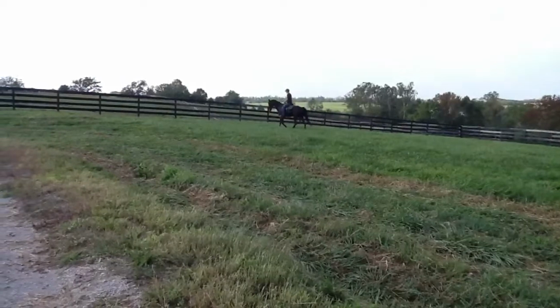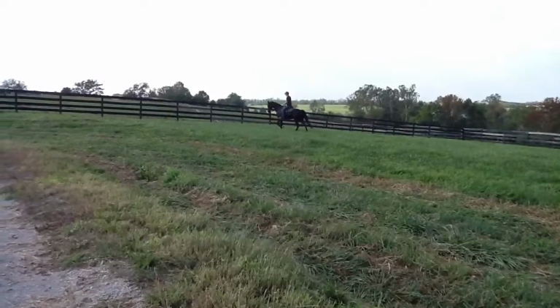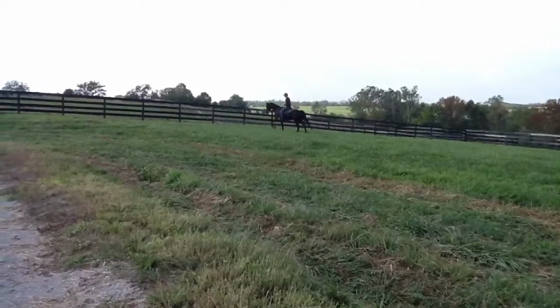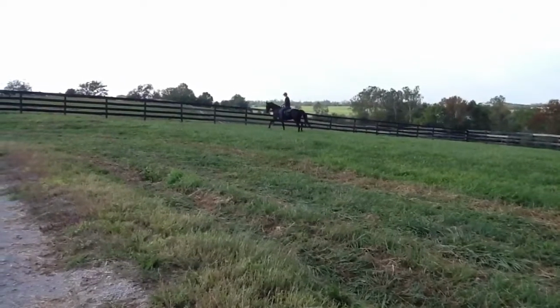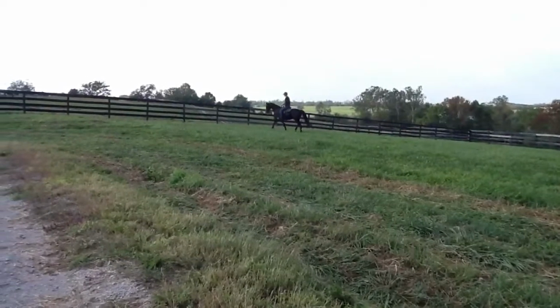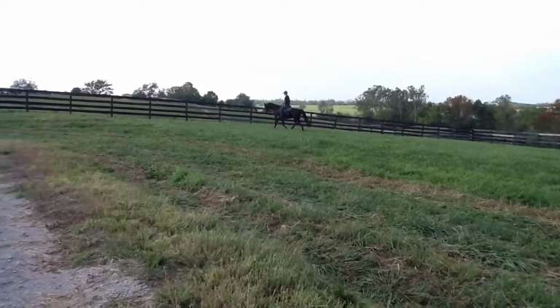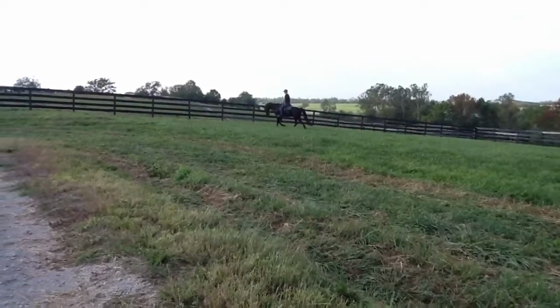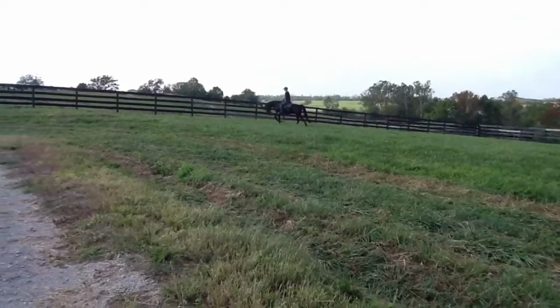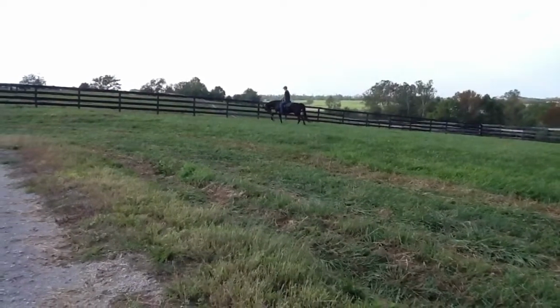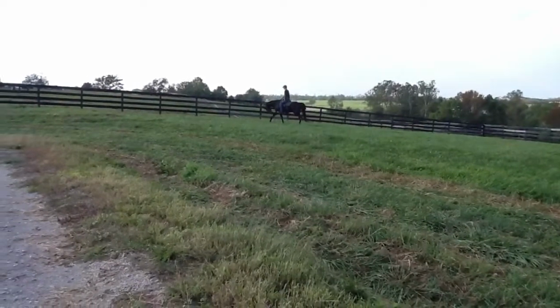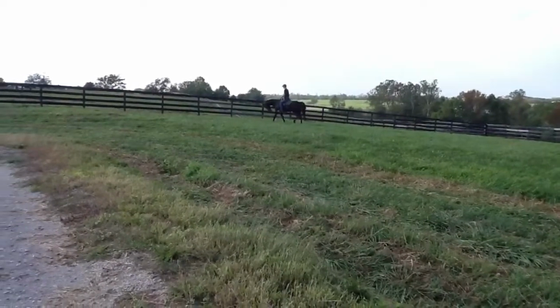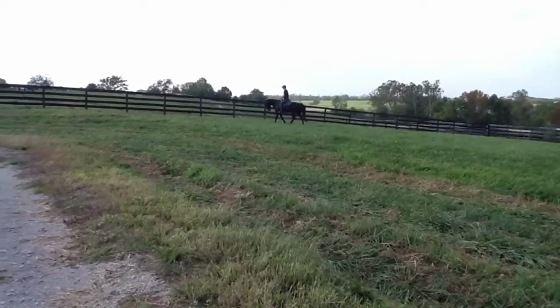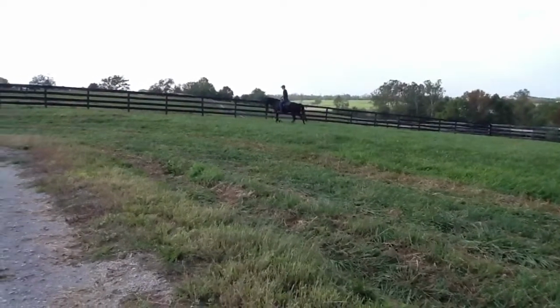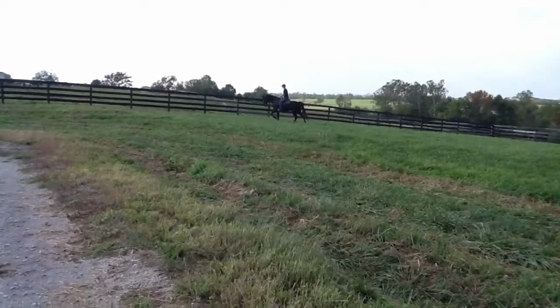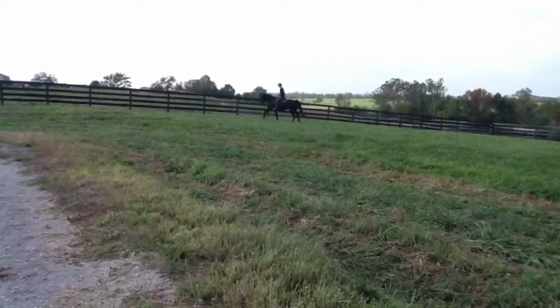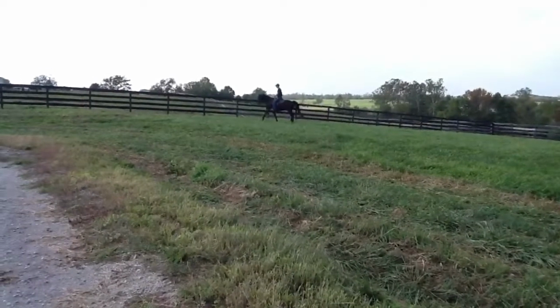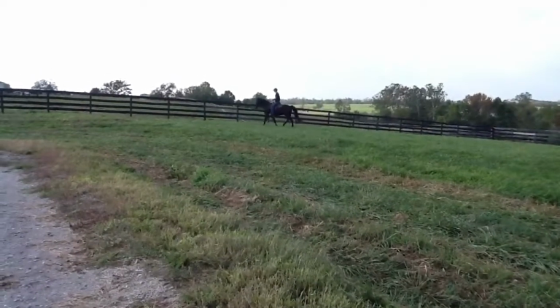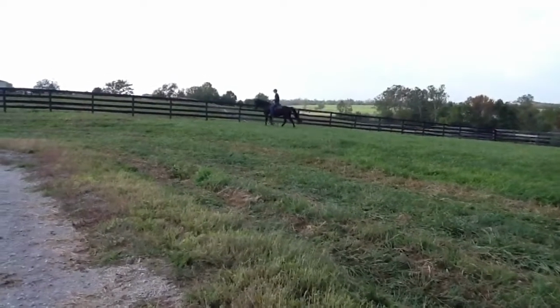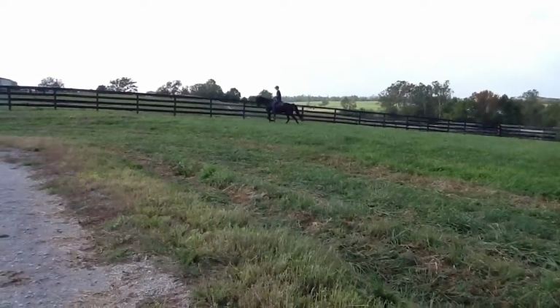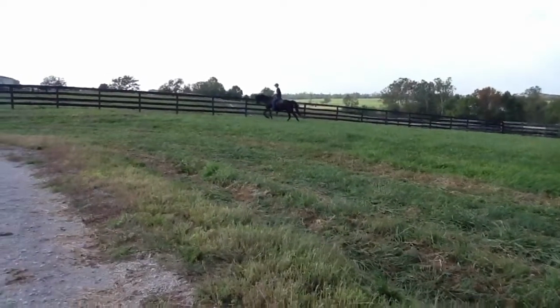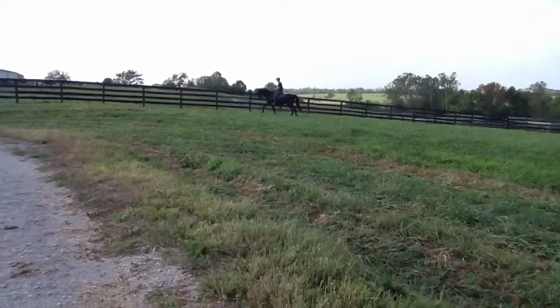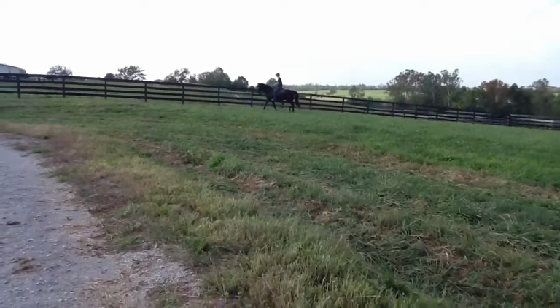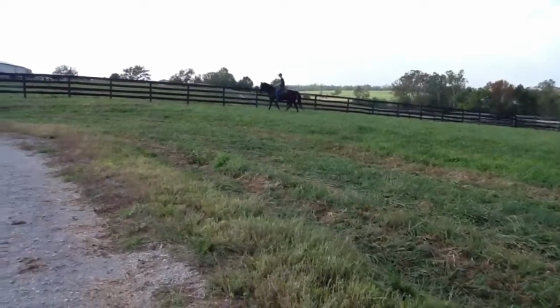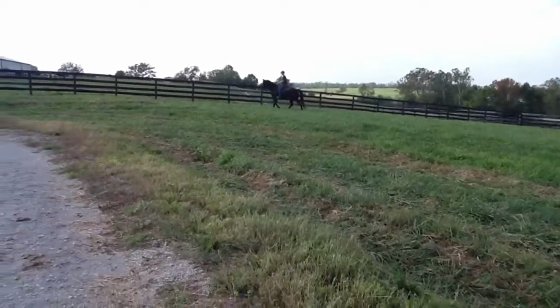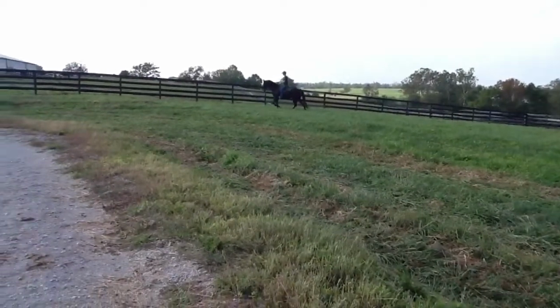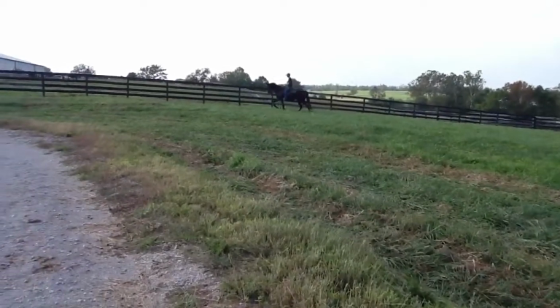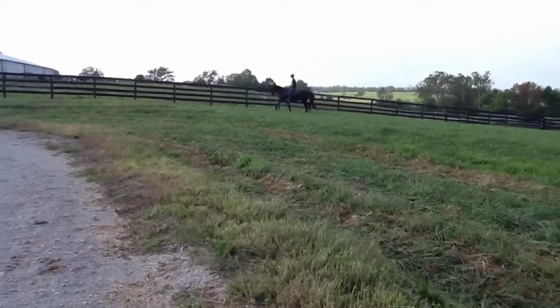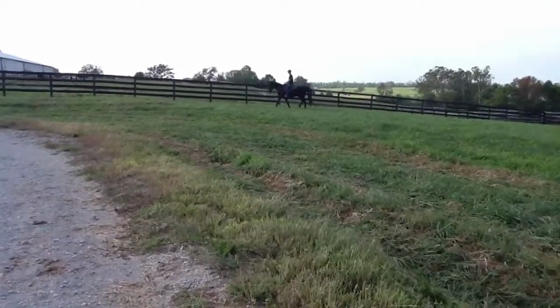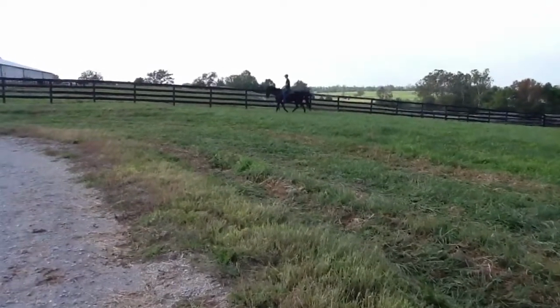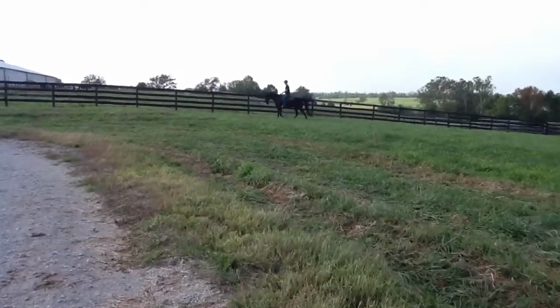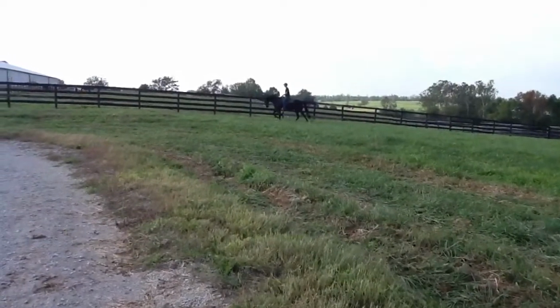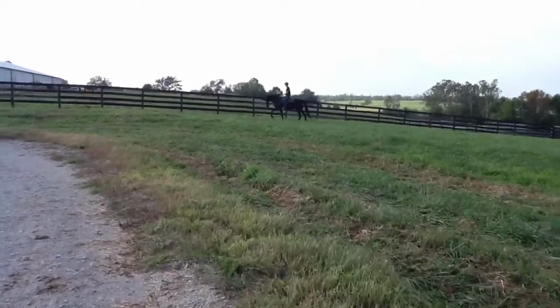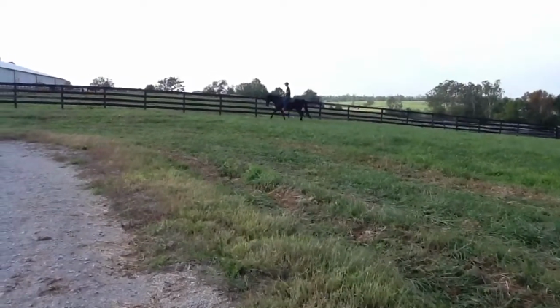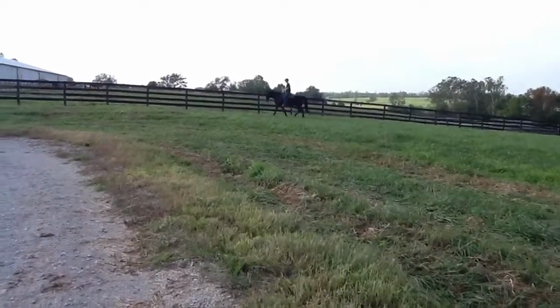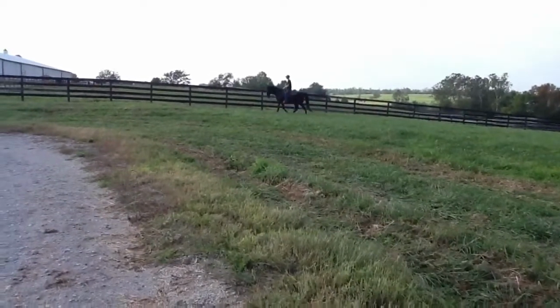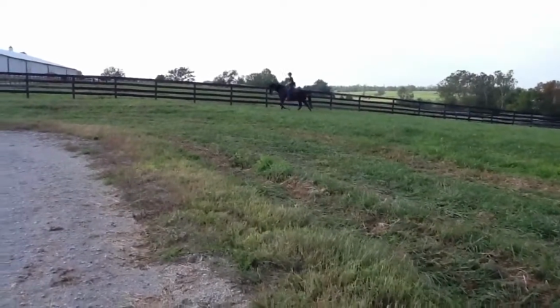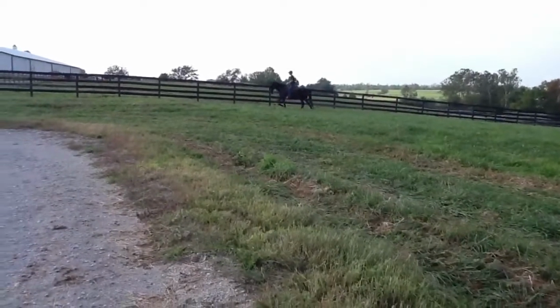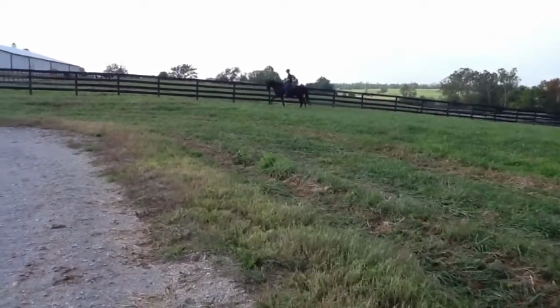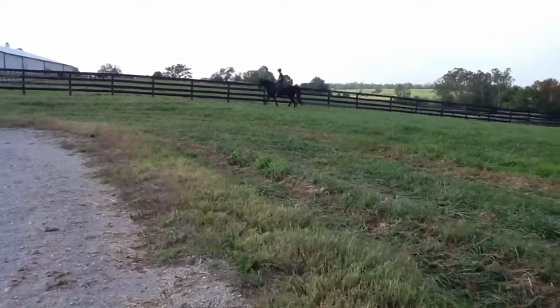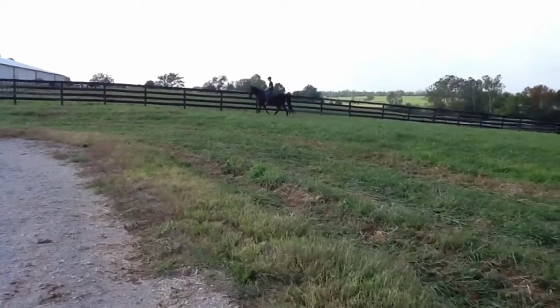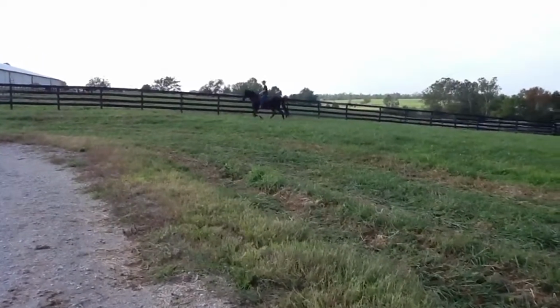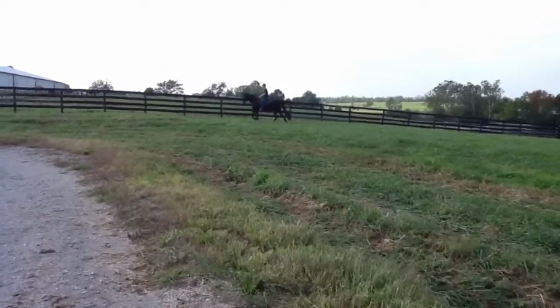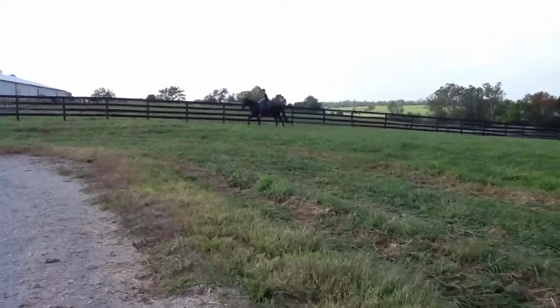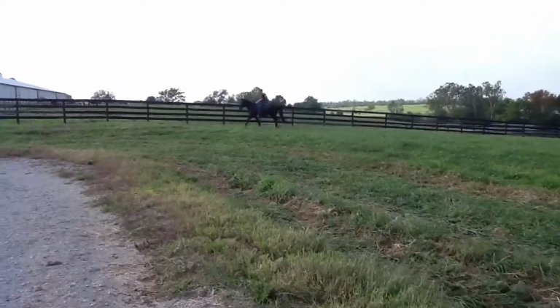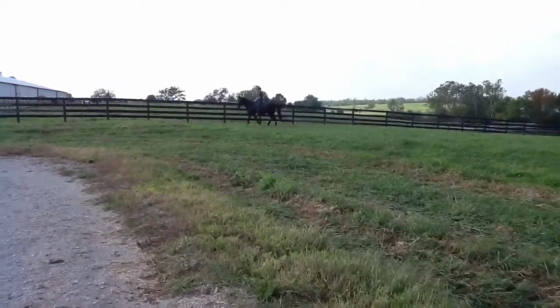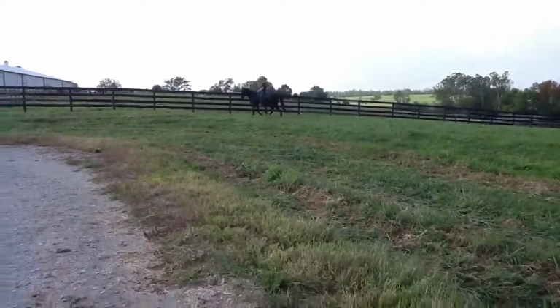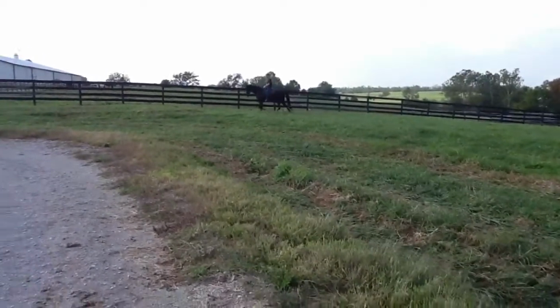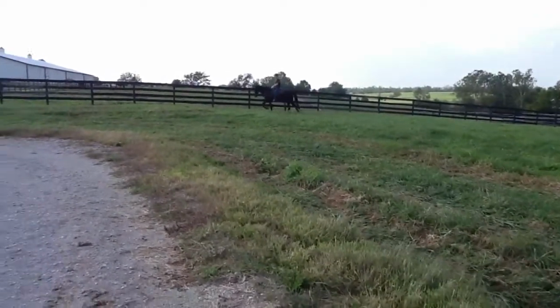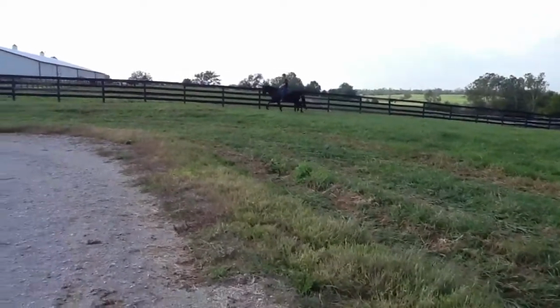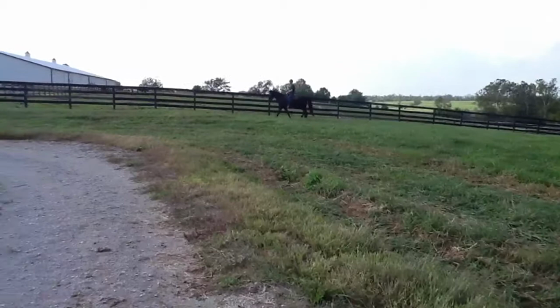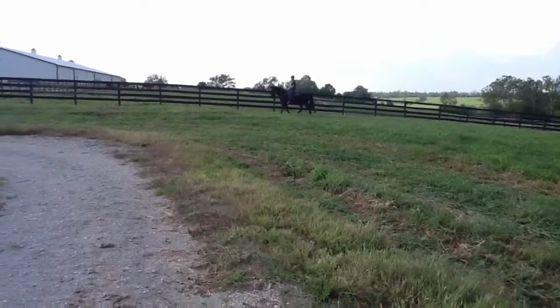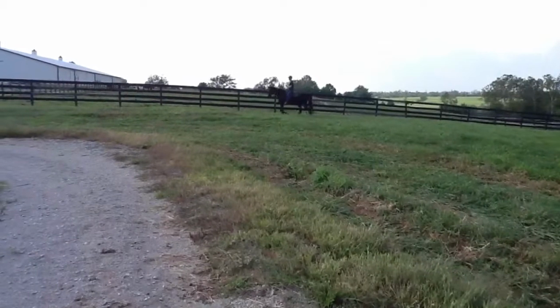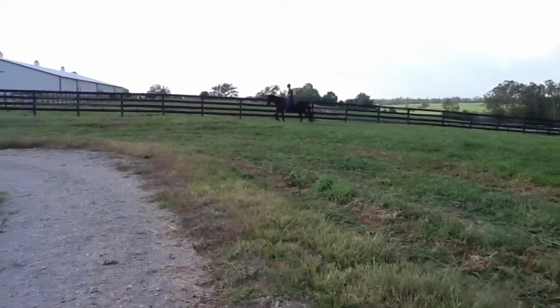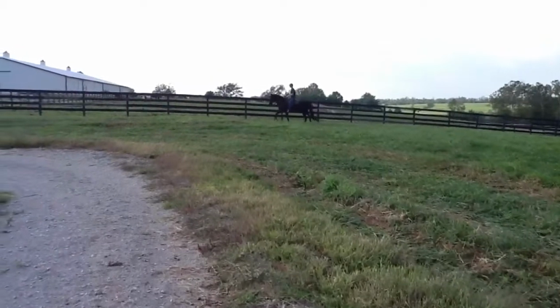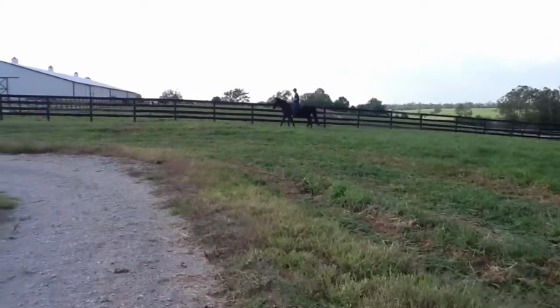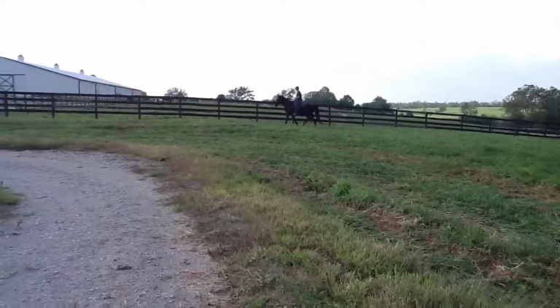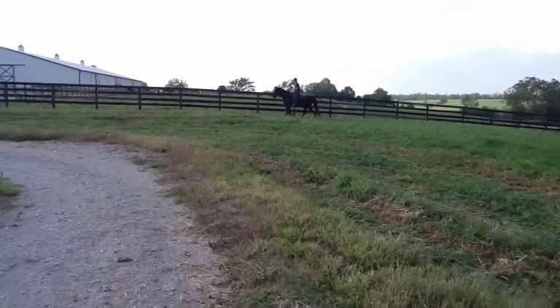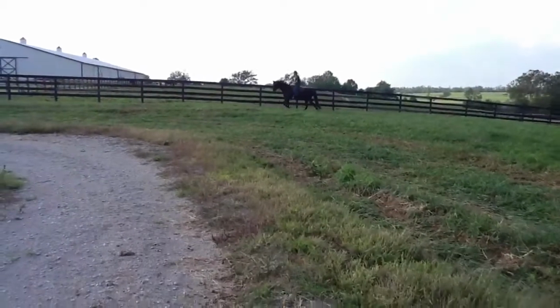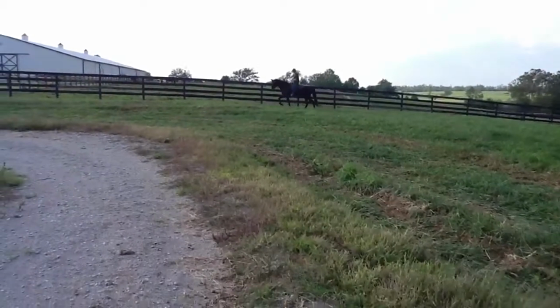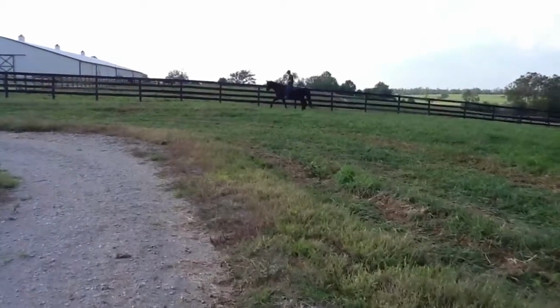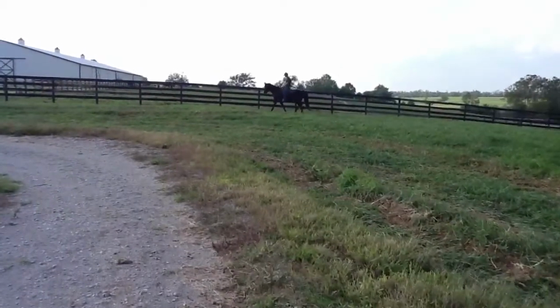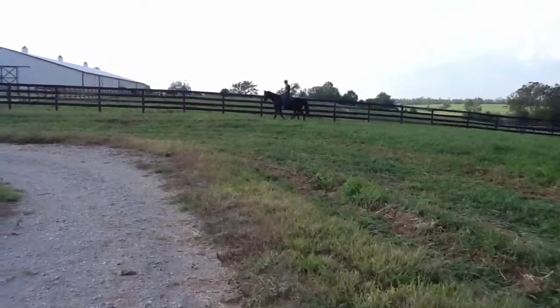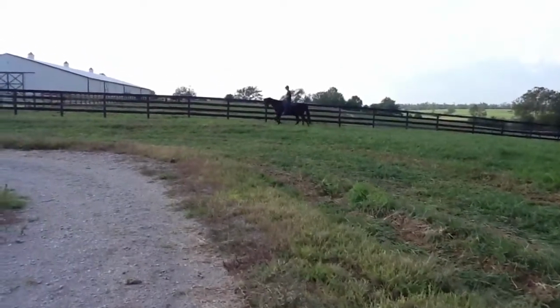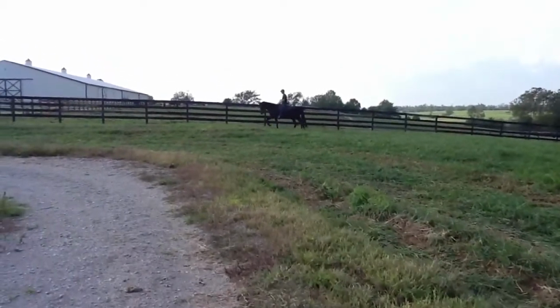He'll walk on pretty loose terrain. You can mount or dismount. He's a good boy.